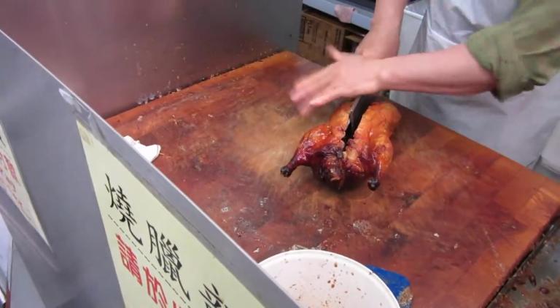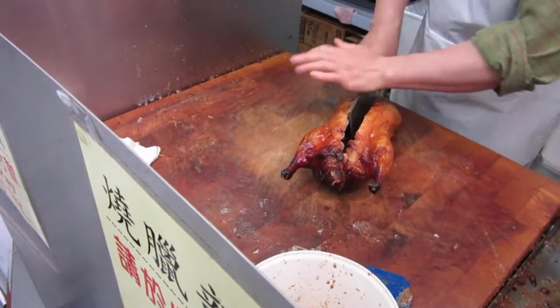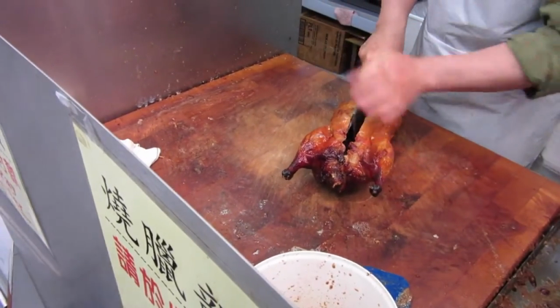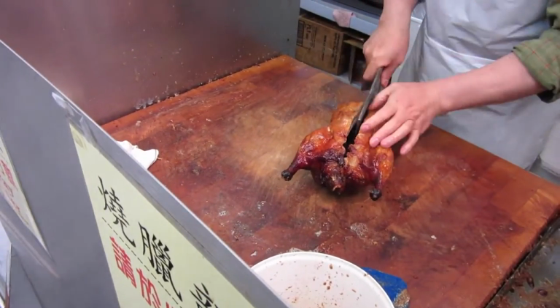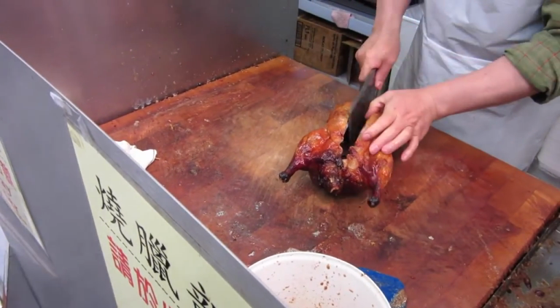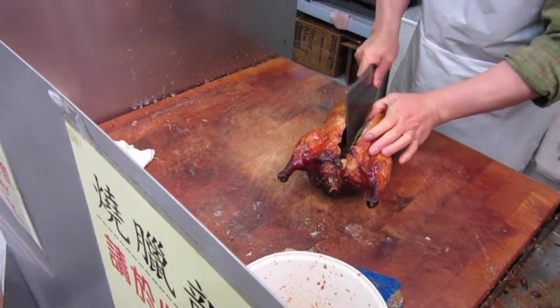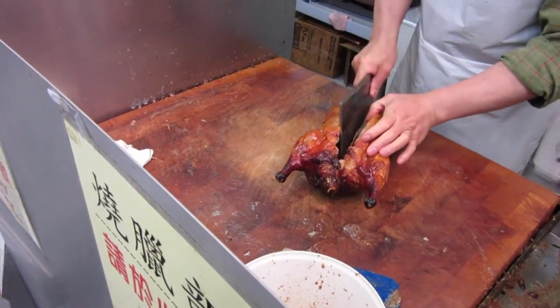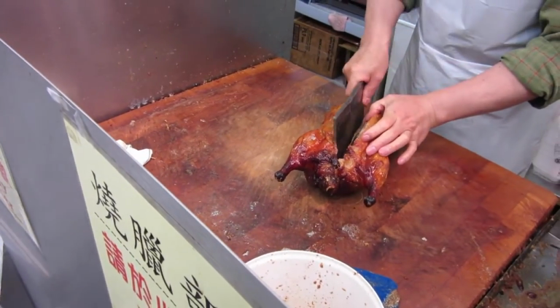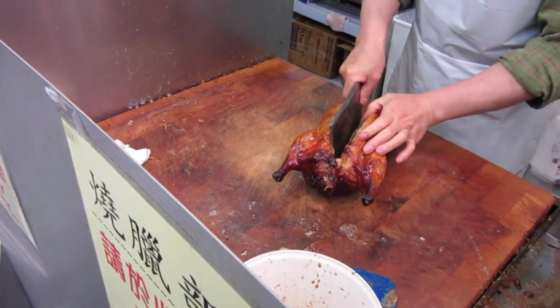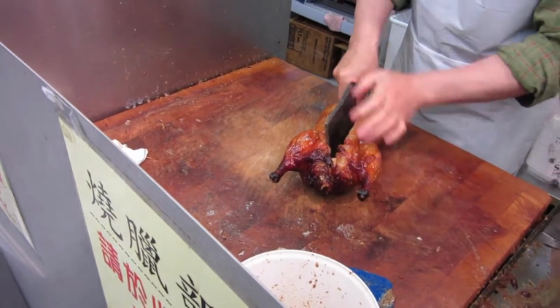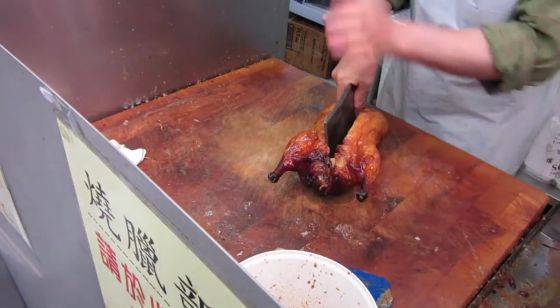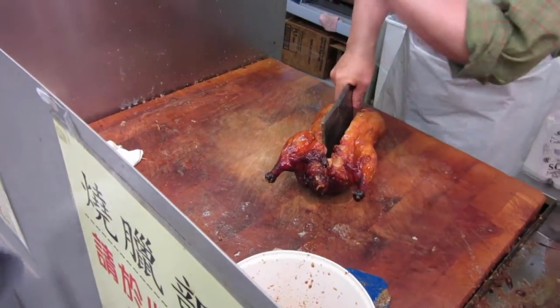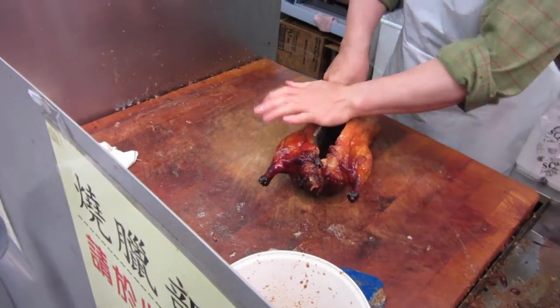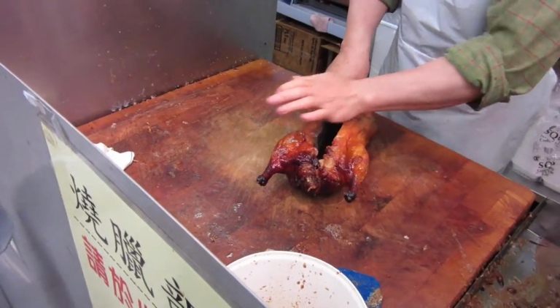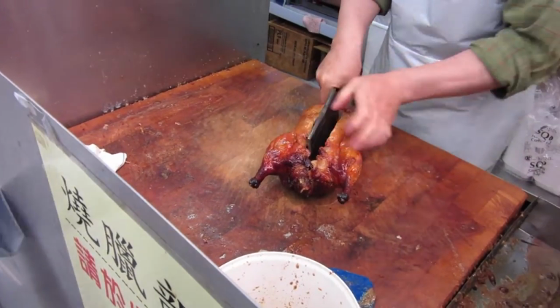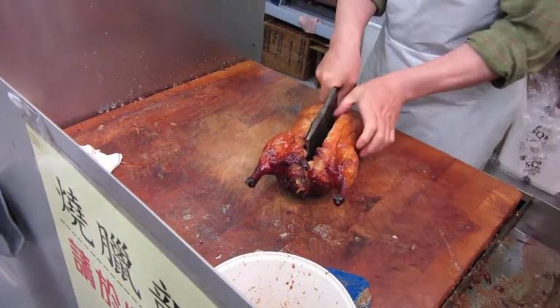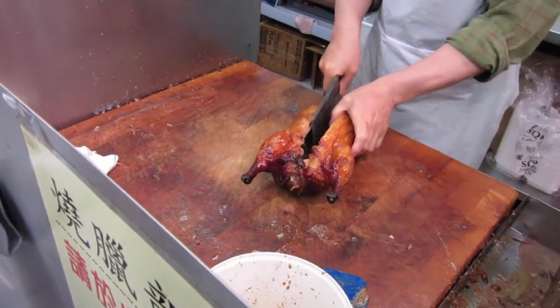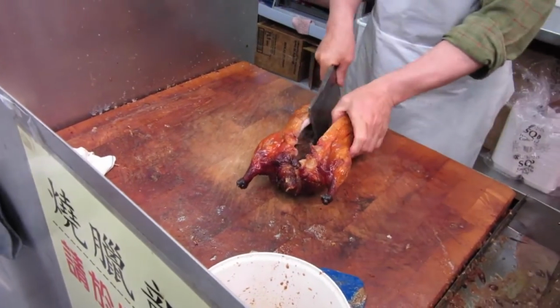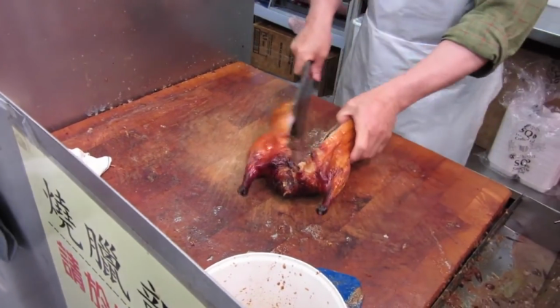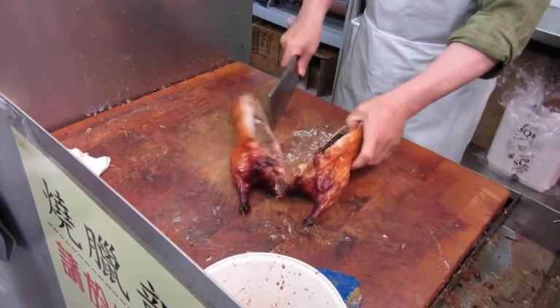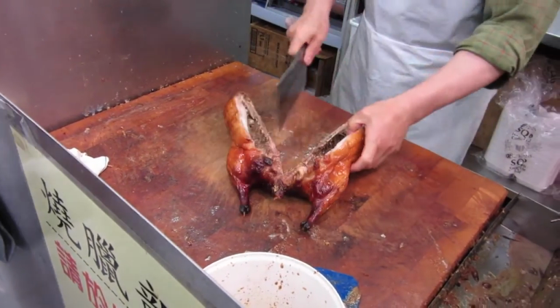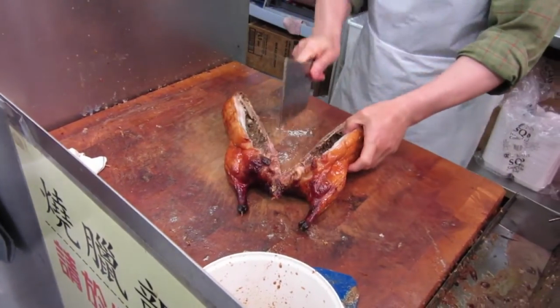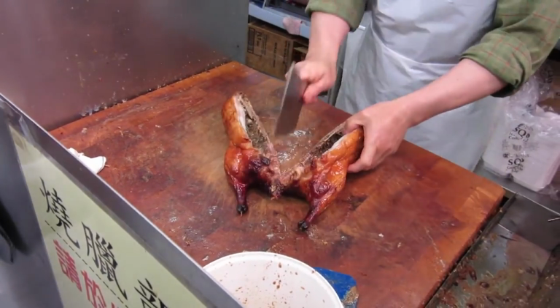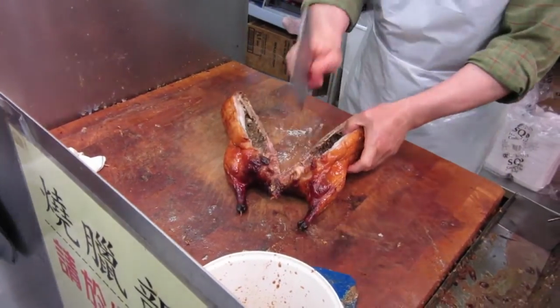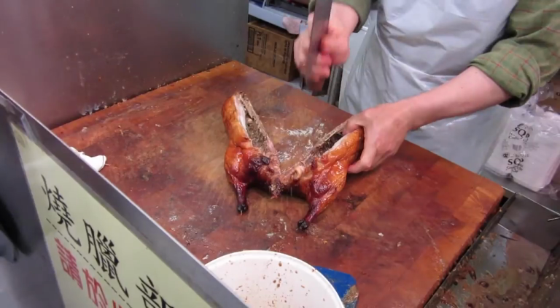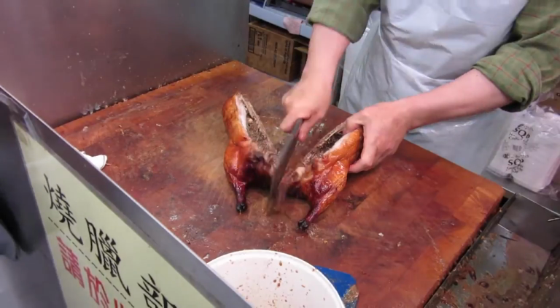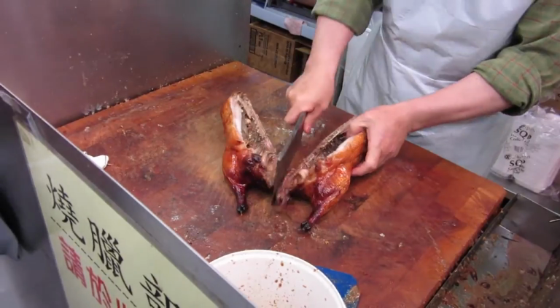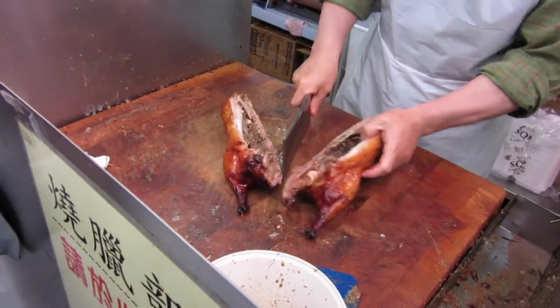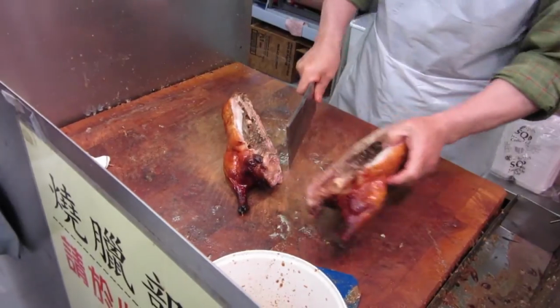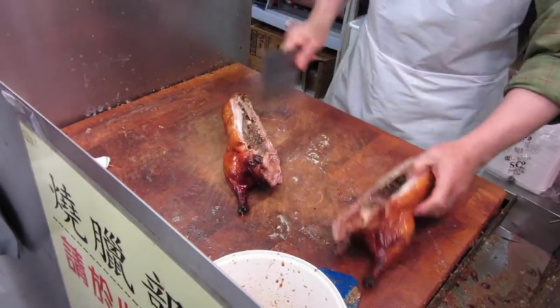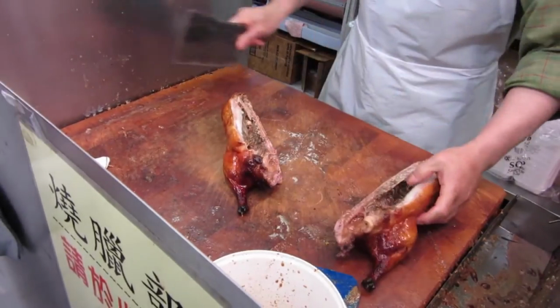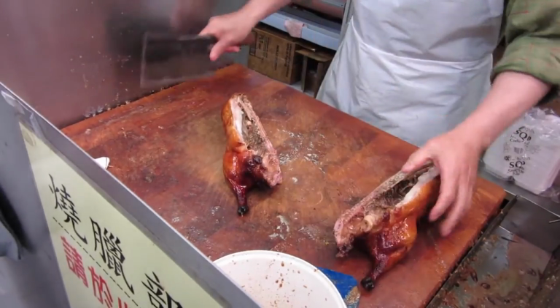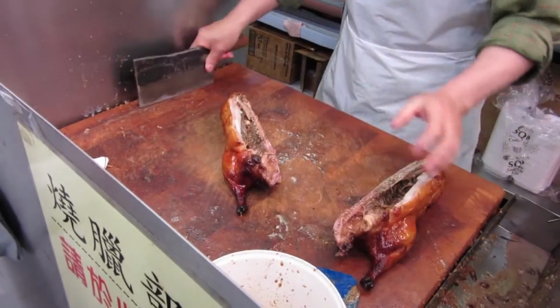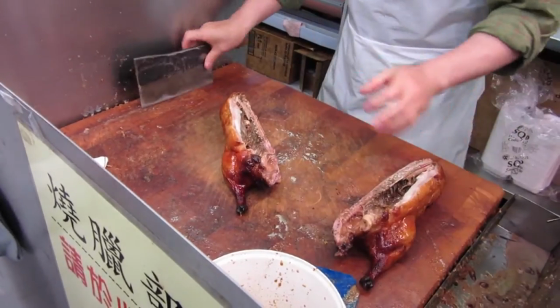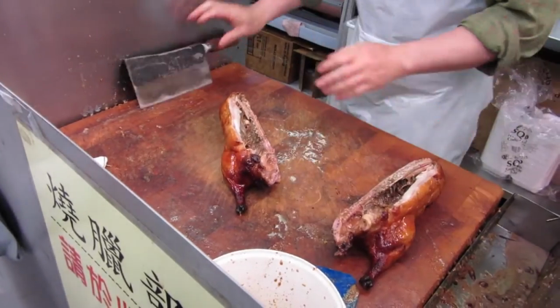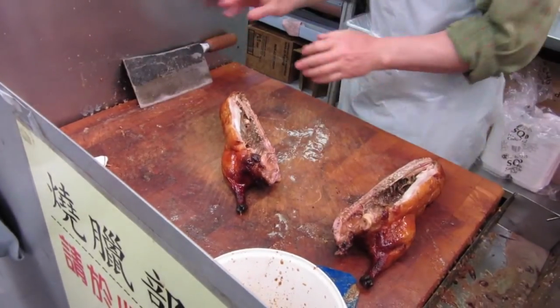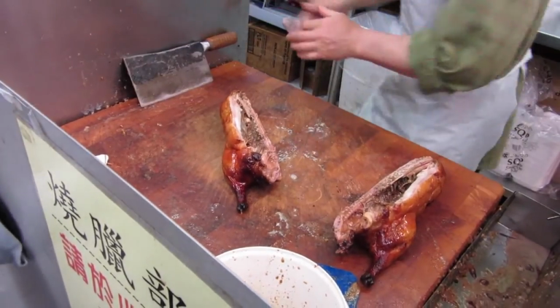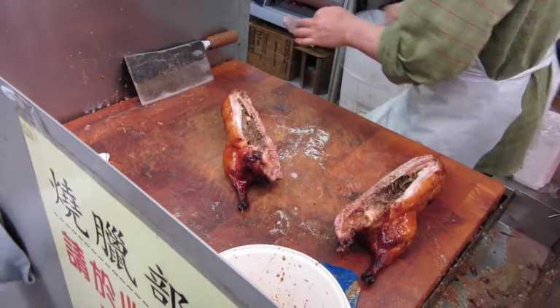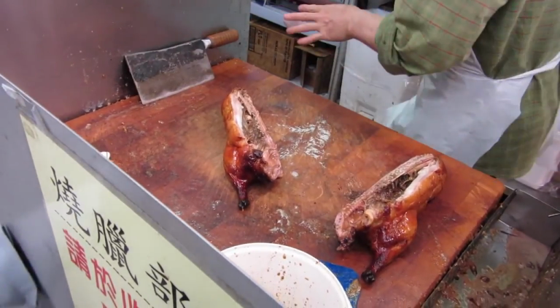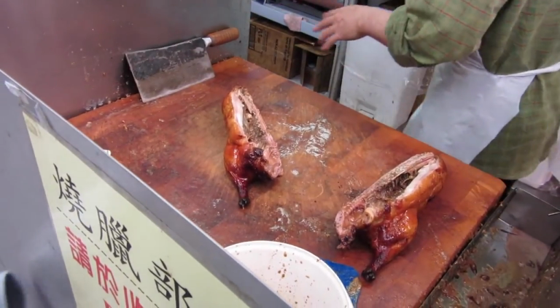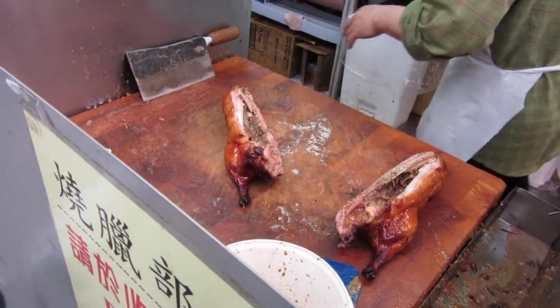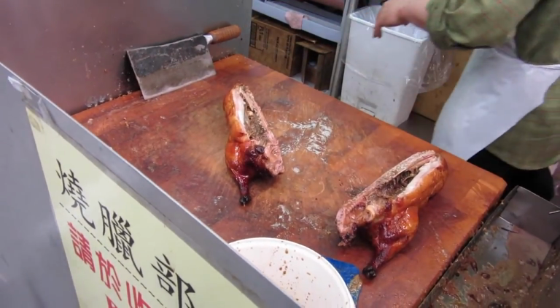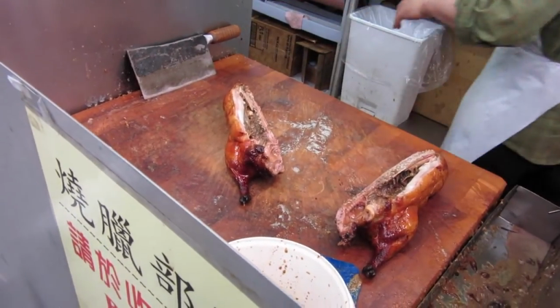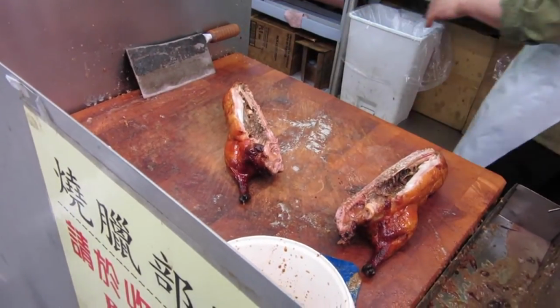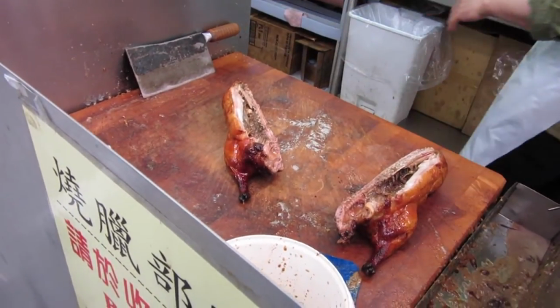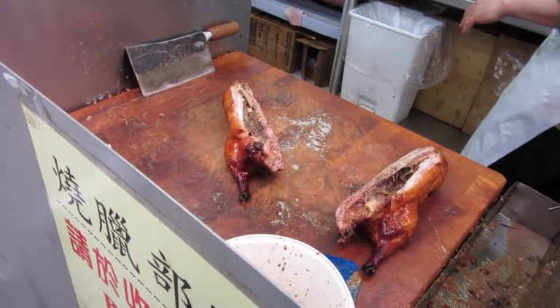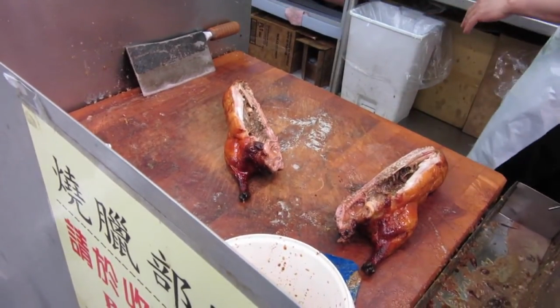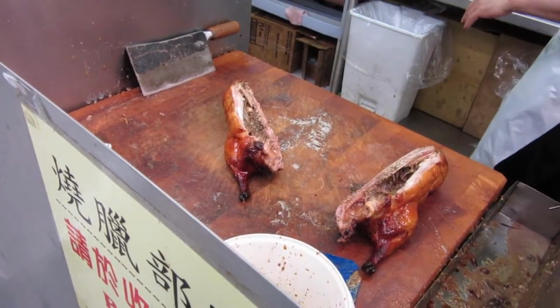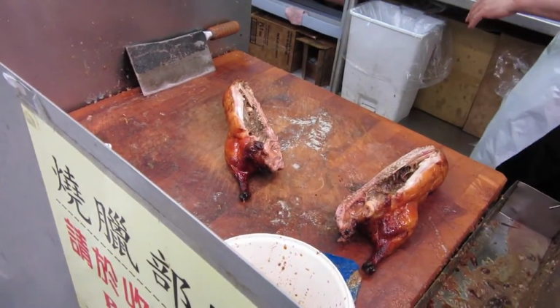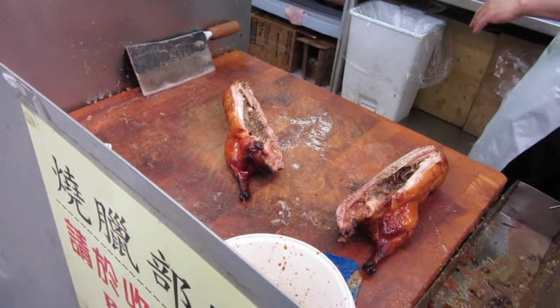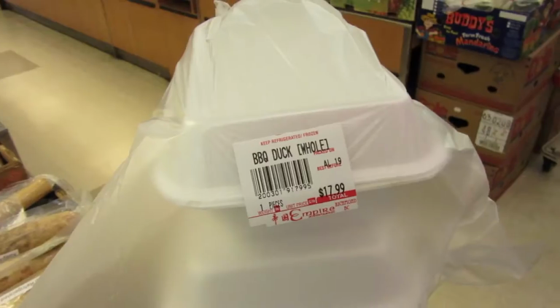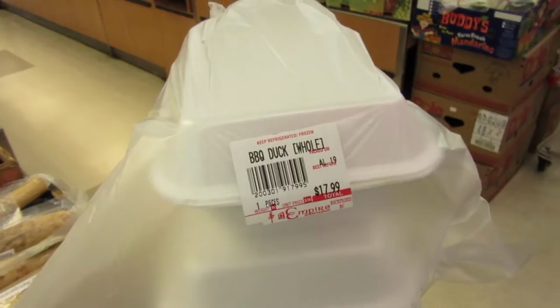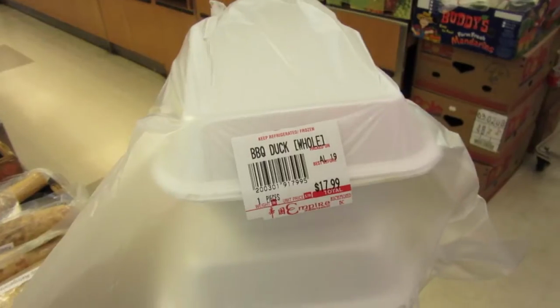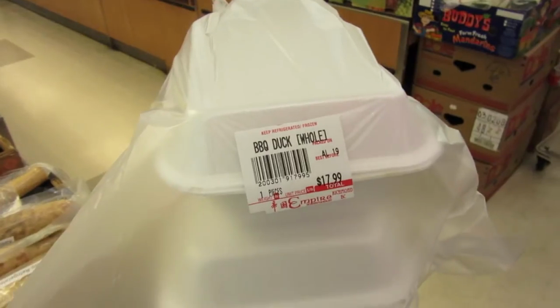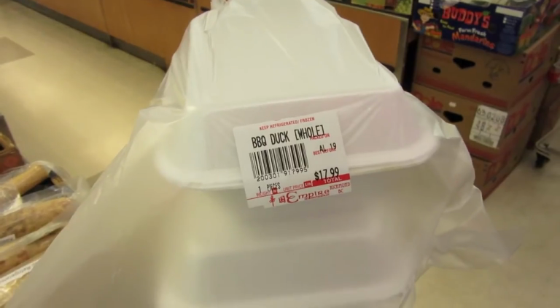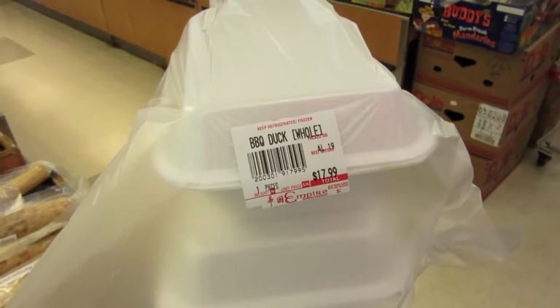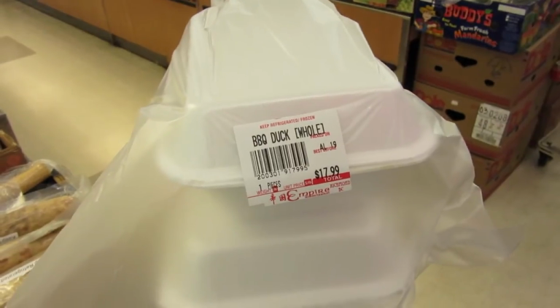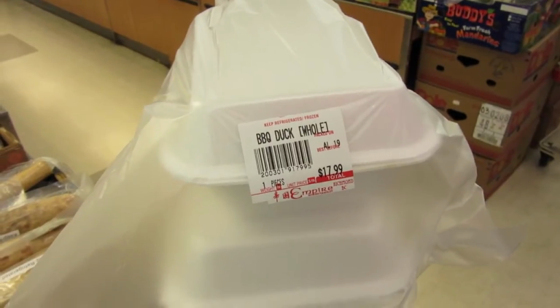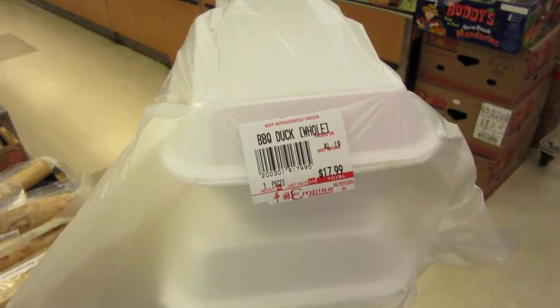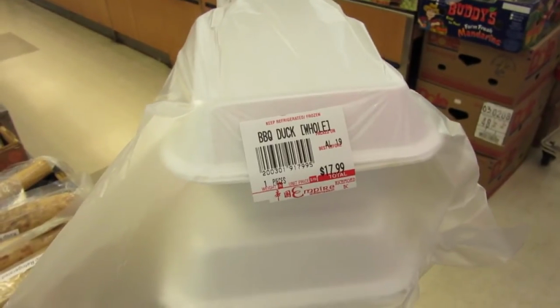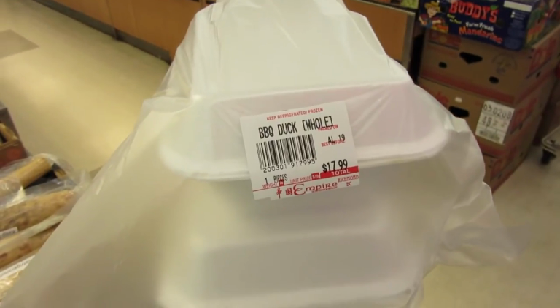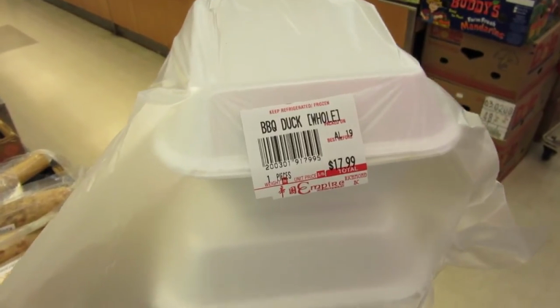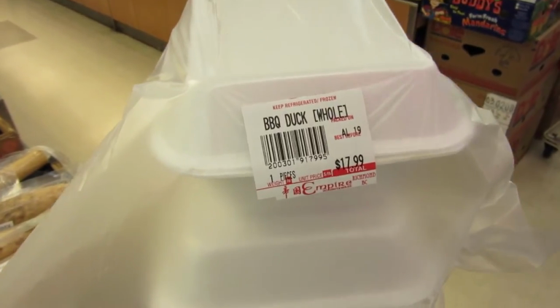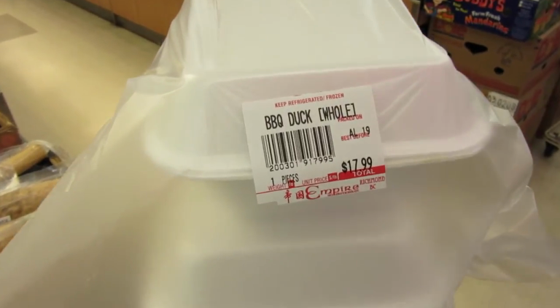Choose the best barbecue duck on display. I usually go for the biggest one, but also make sure it's not too charred, providing the juiciest bite.